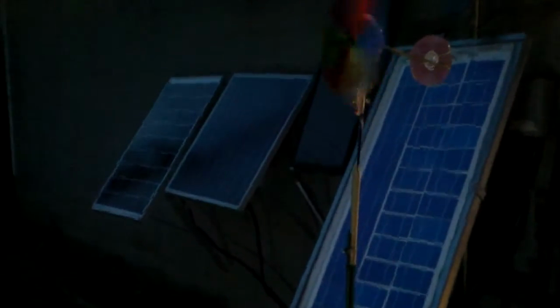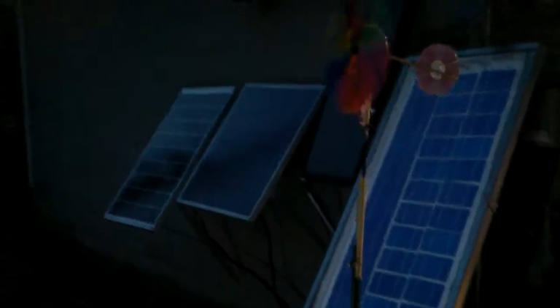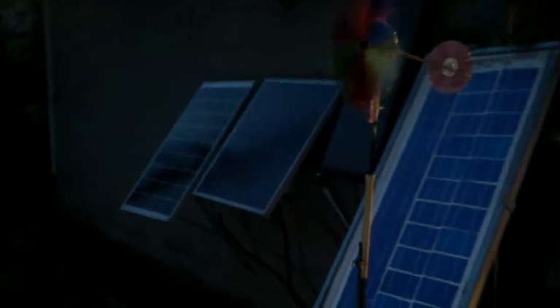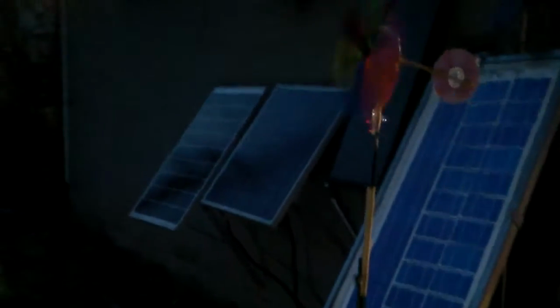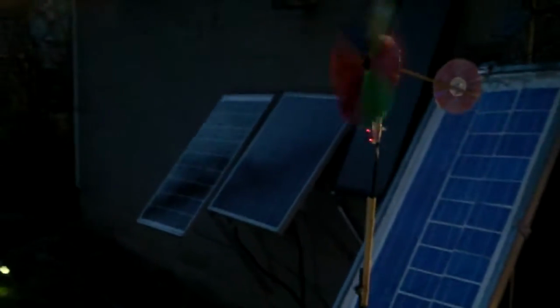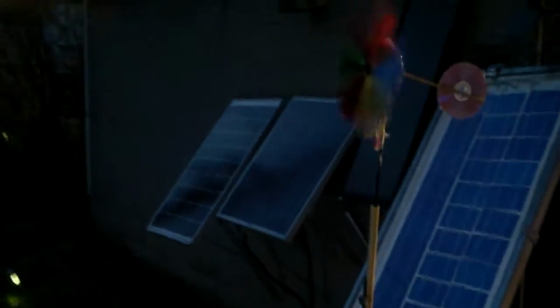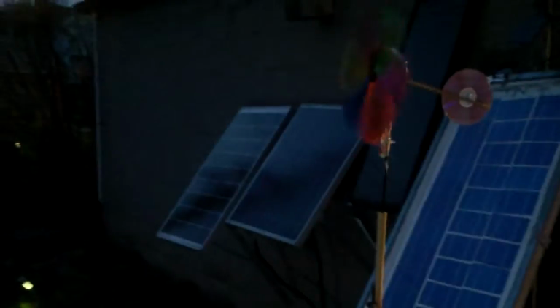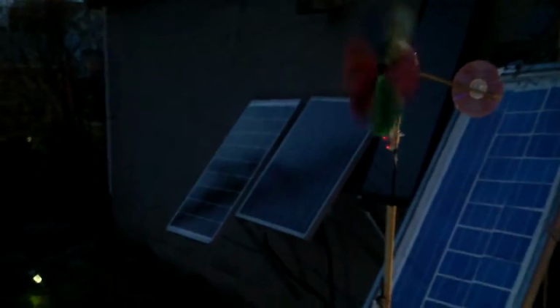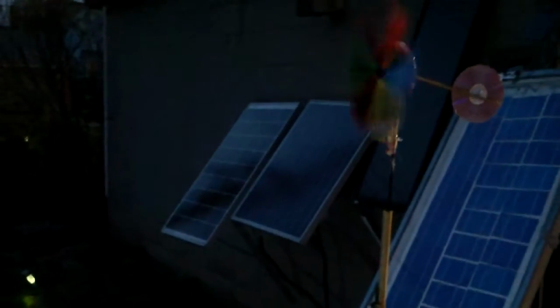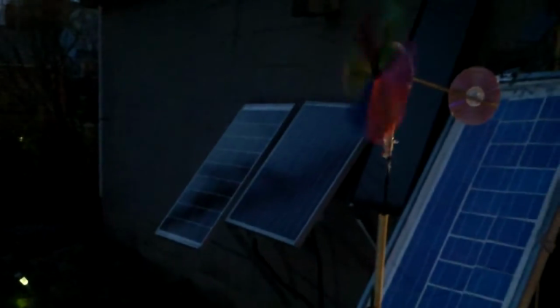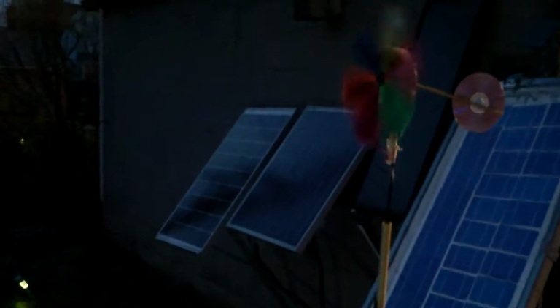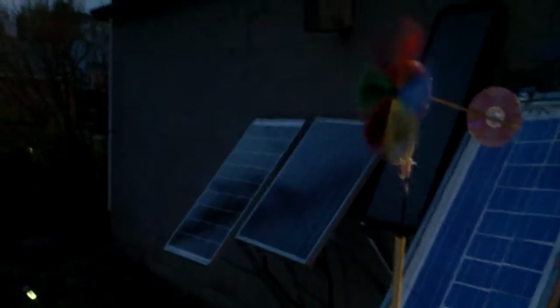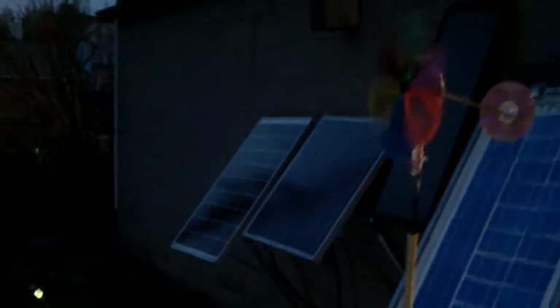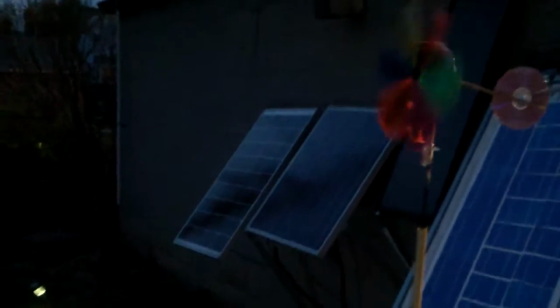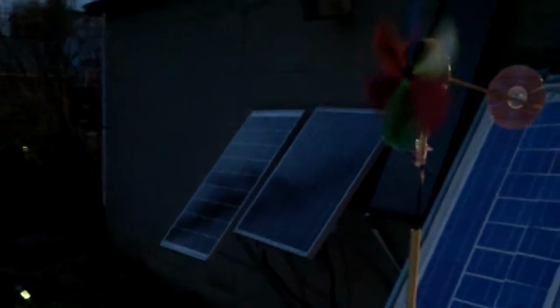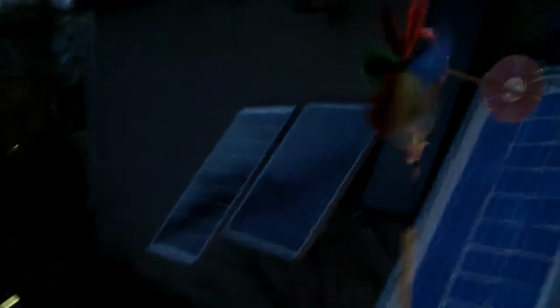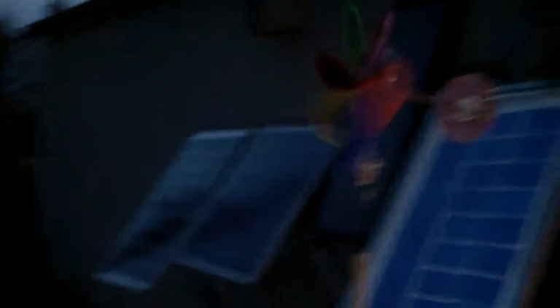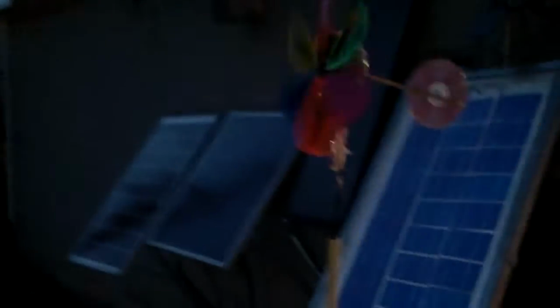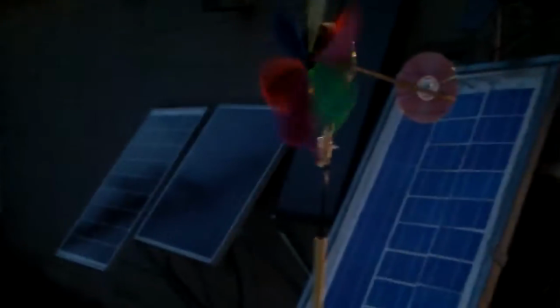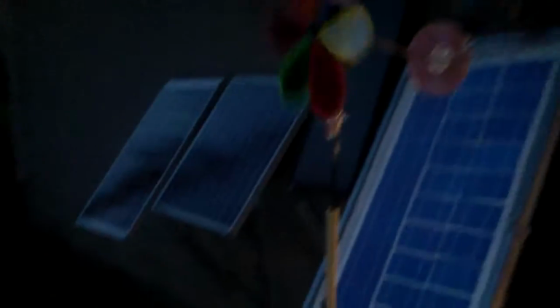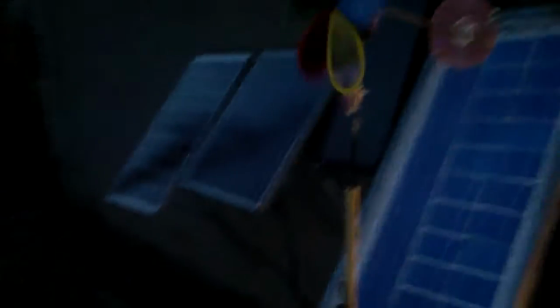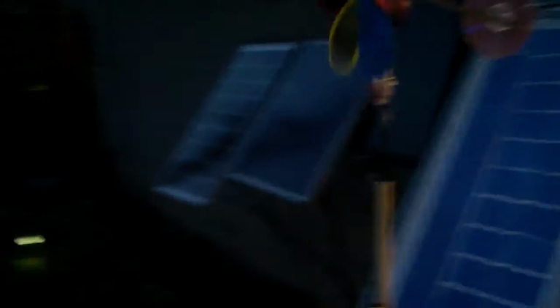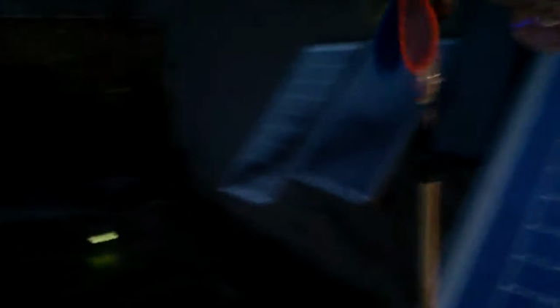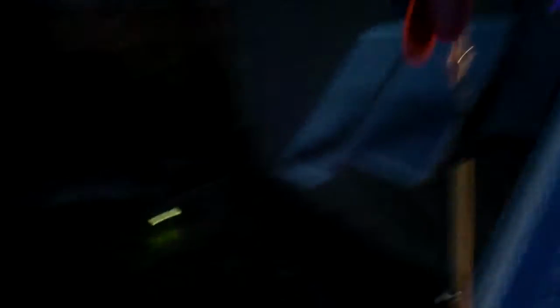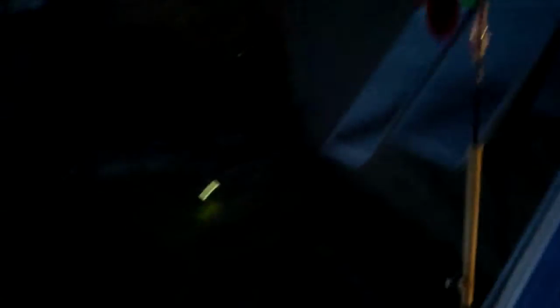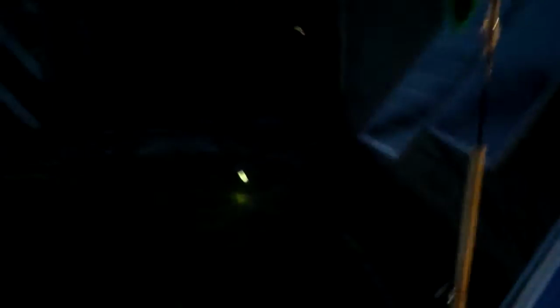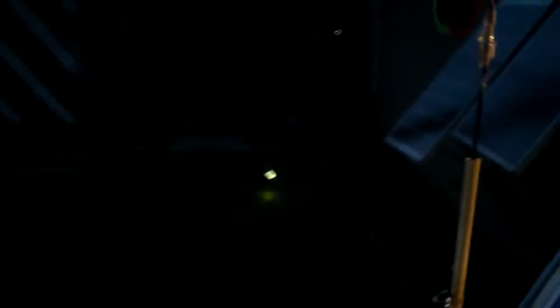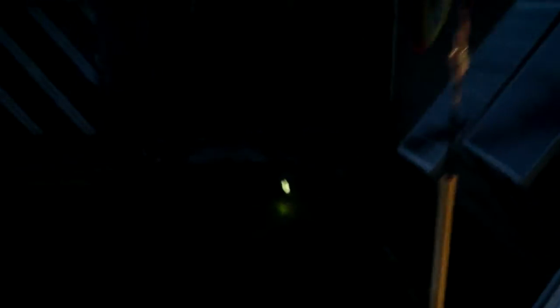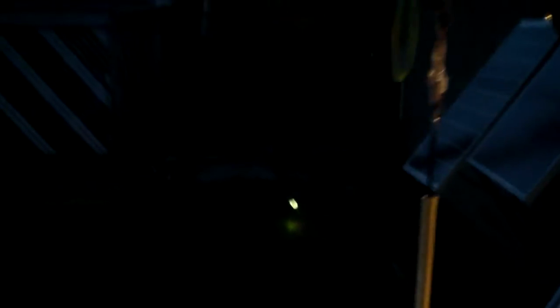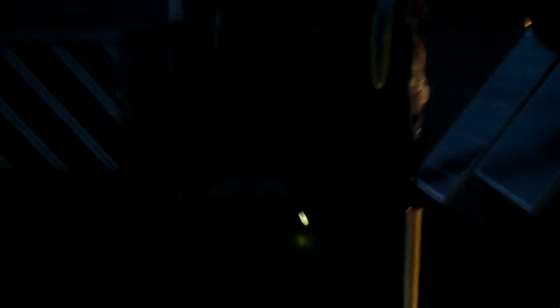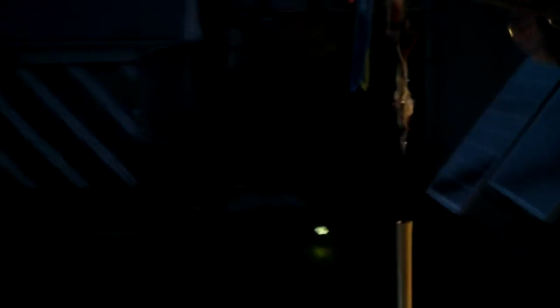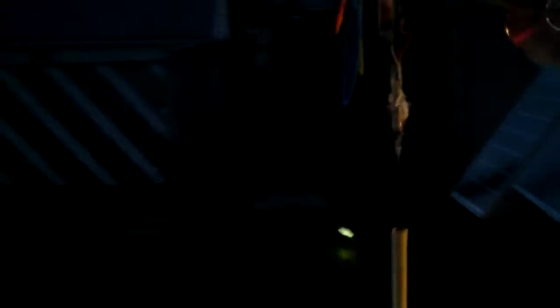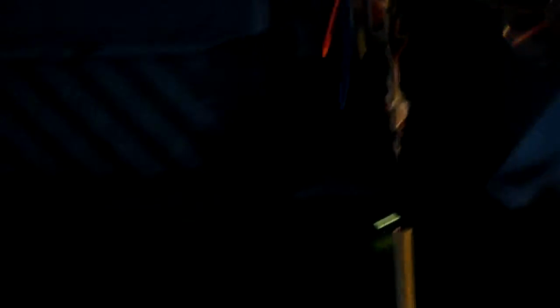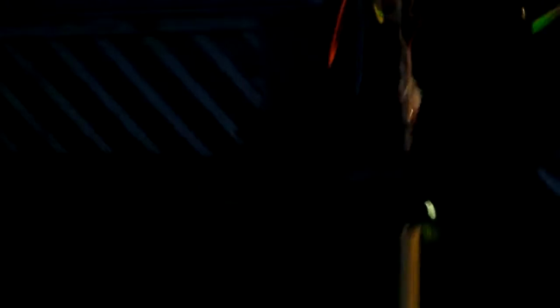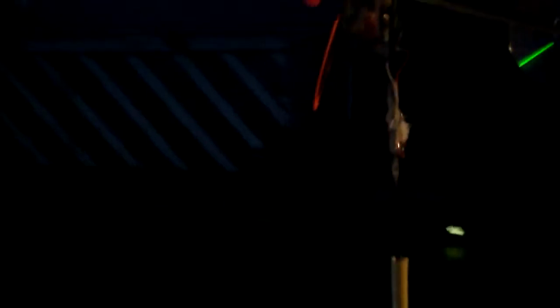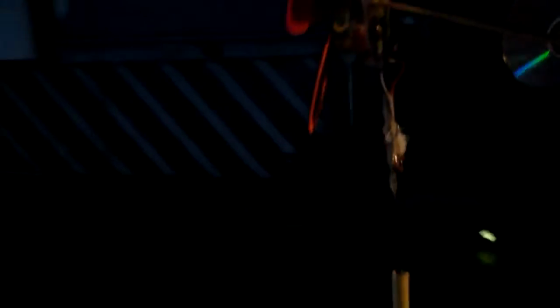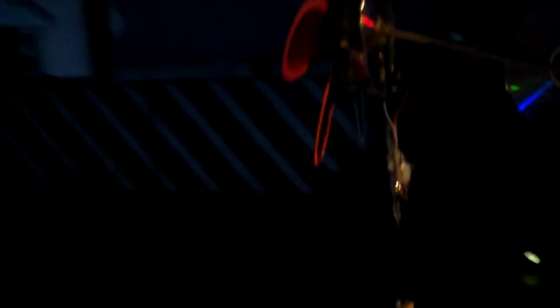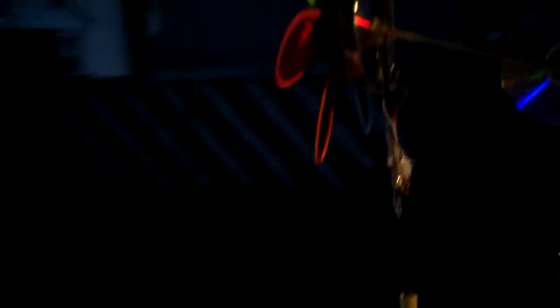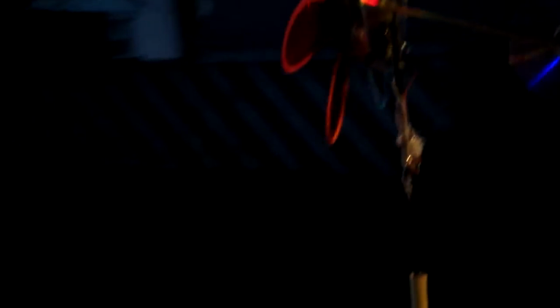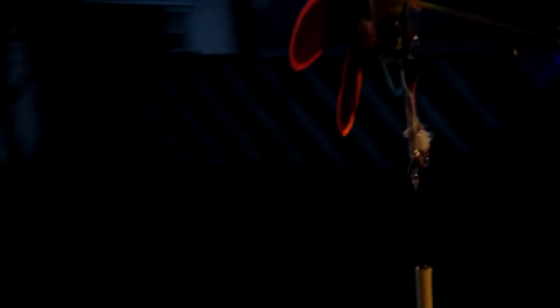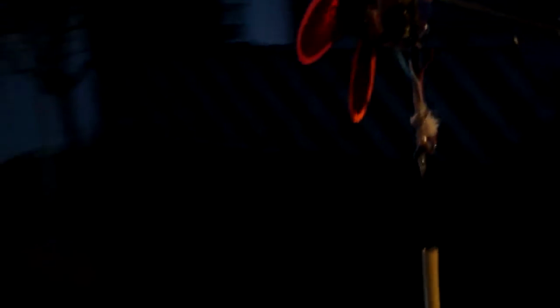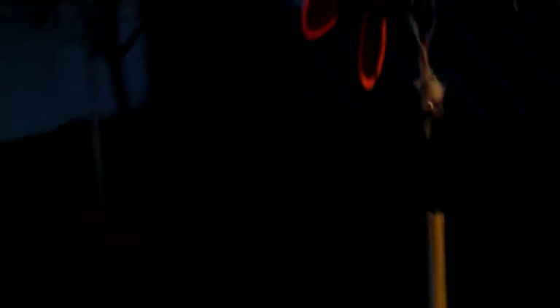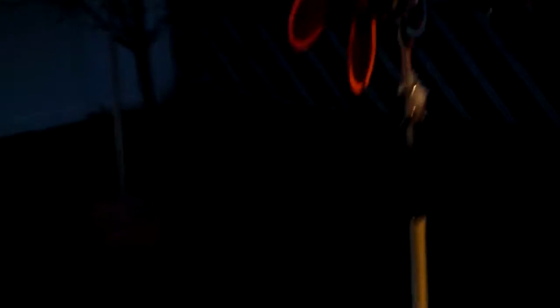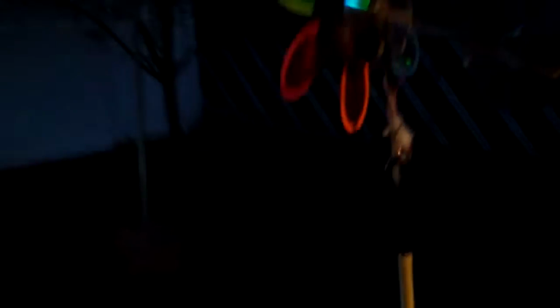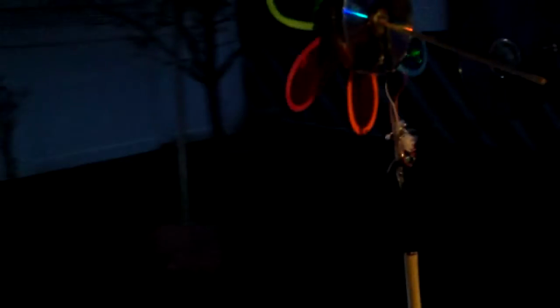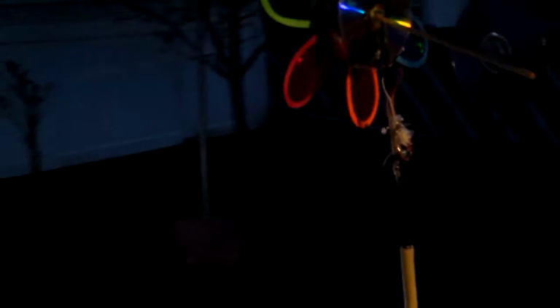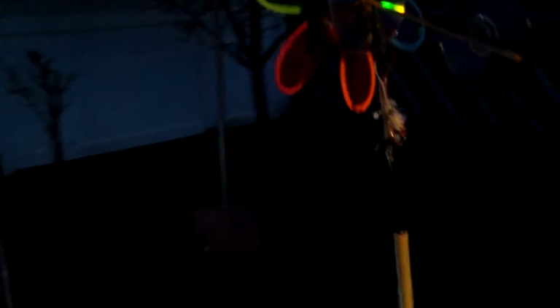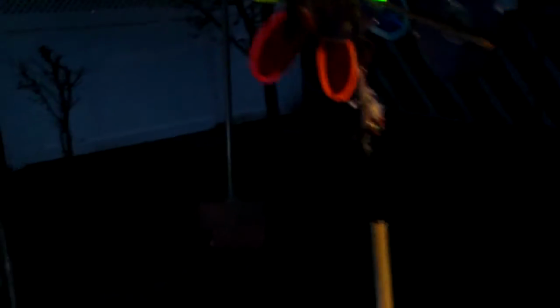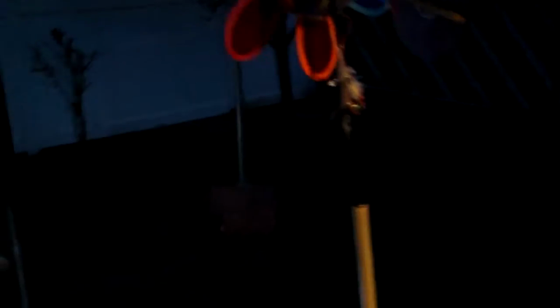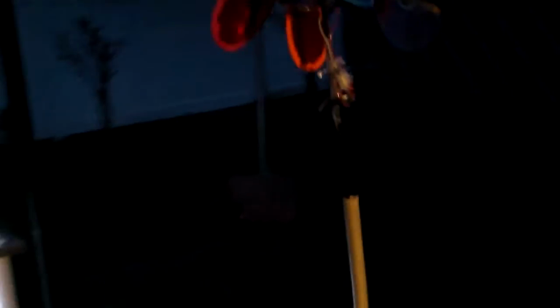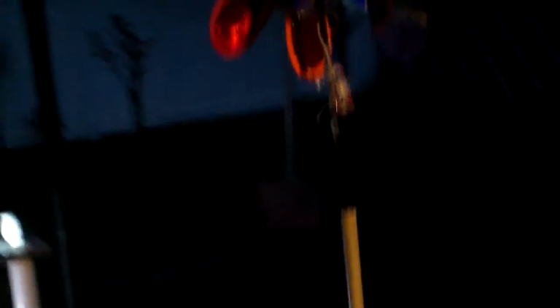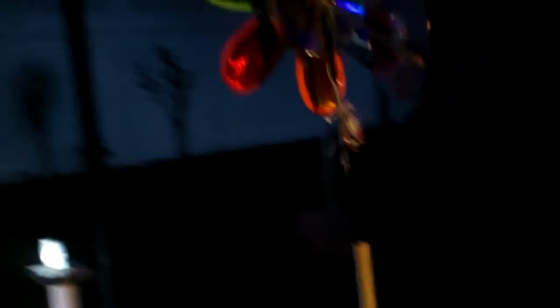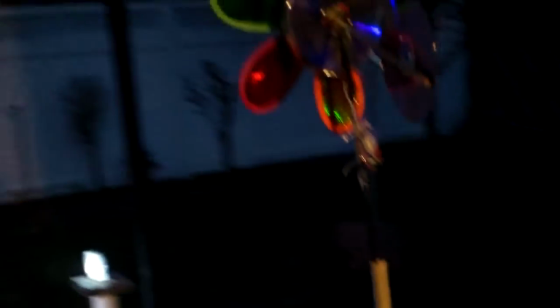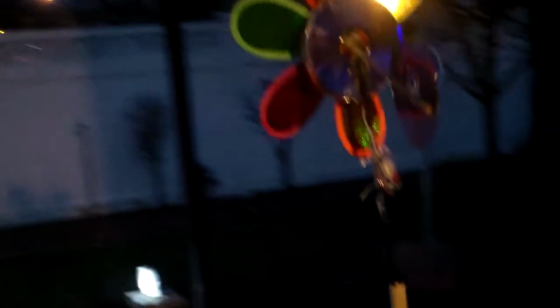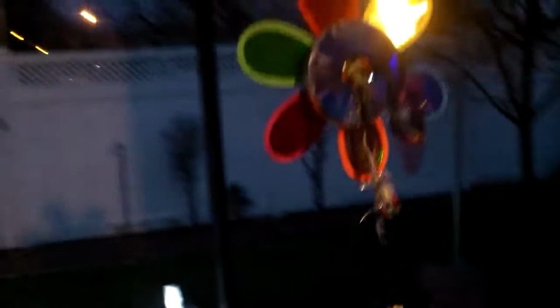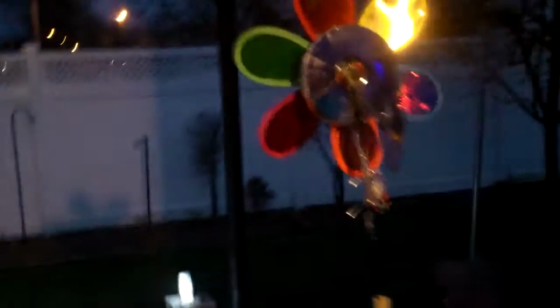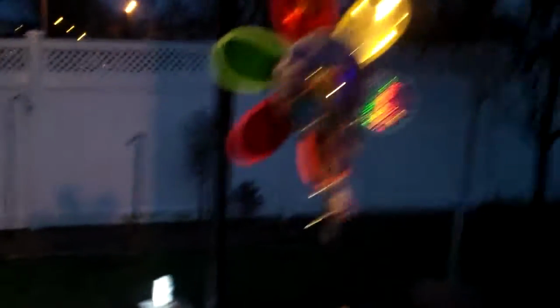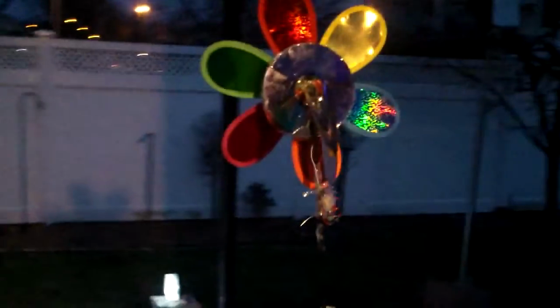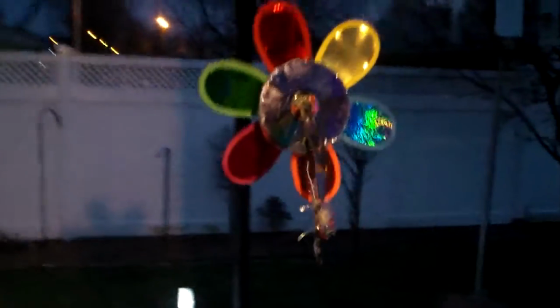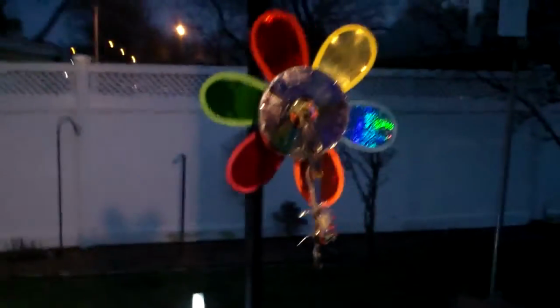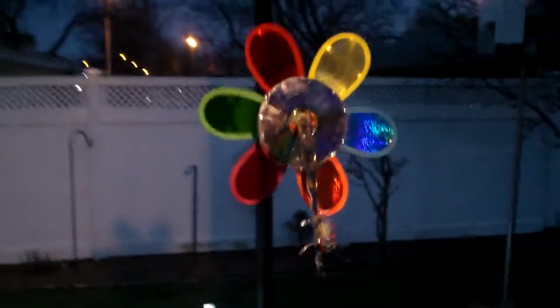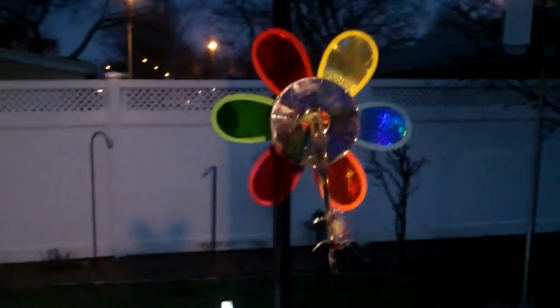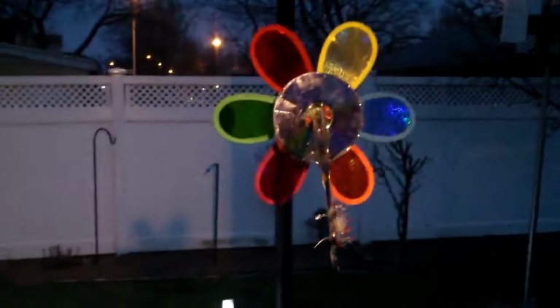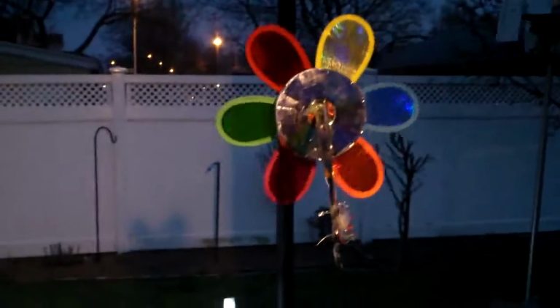Good thing it's not too cold tonight. I can come out and tape this — my LED lights.